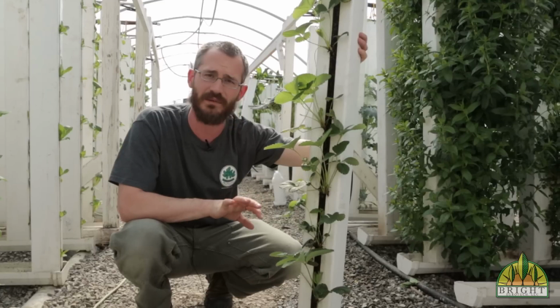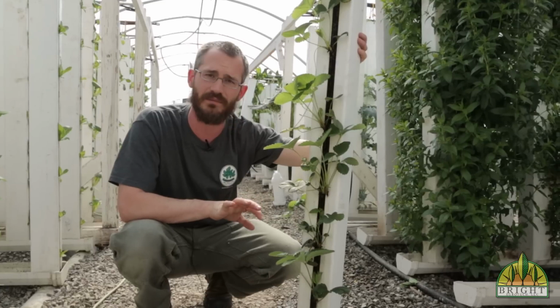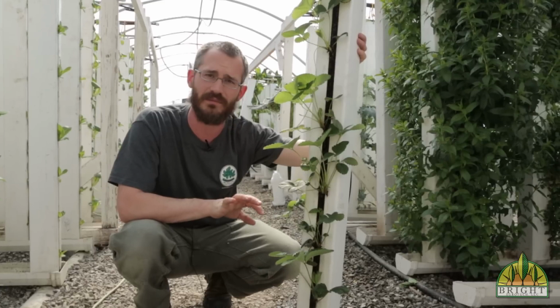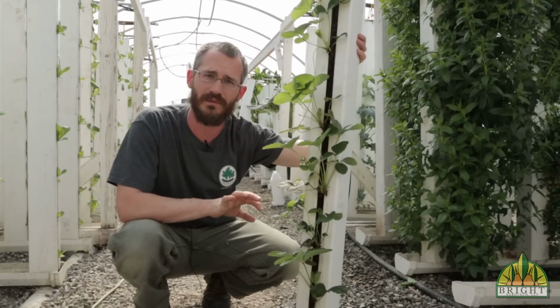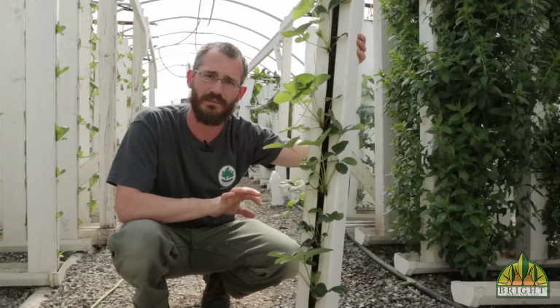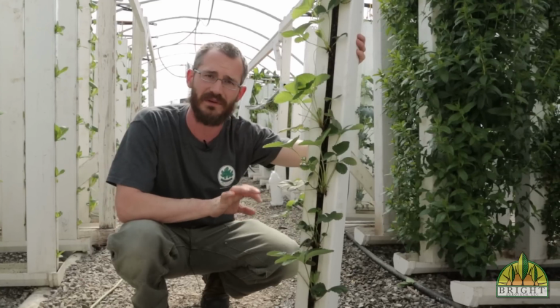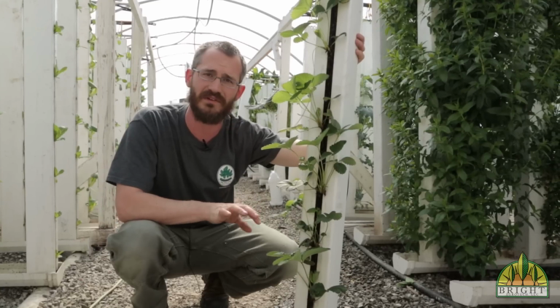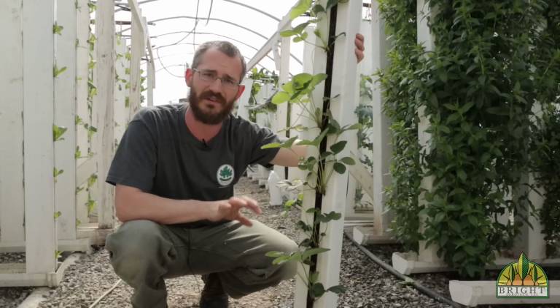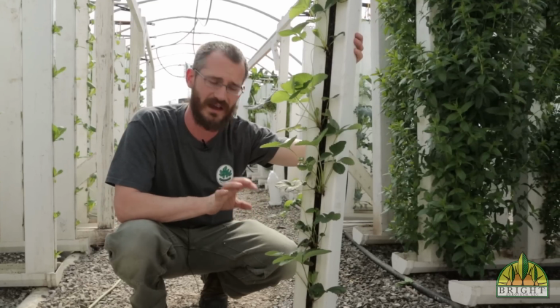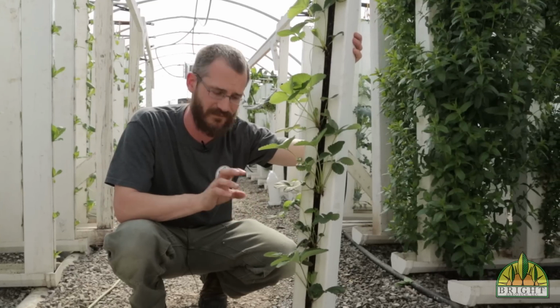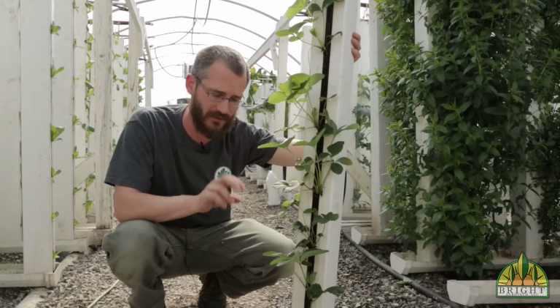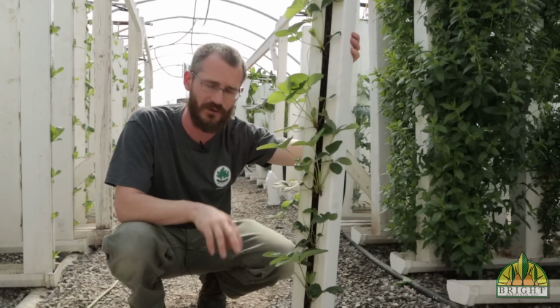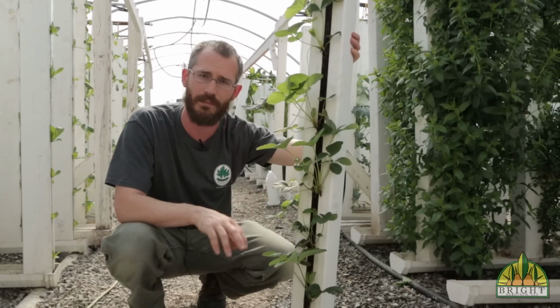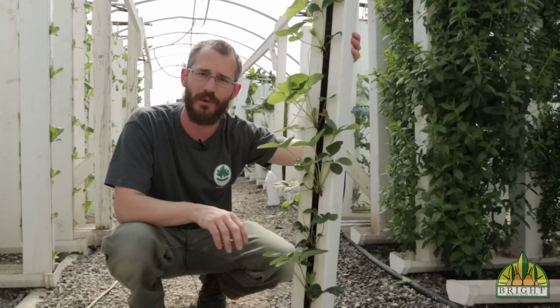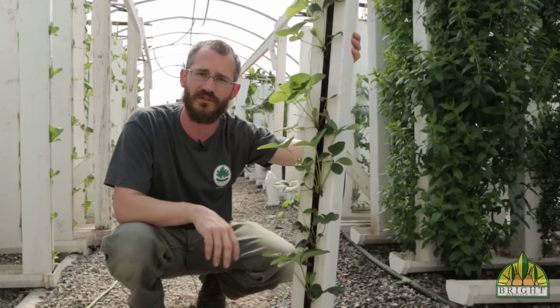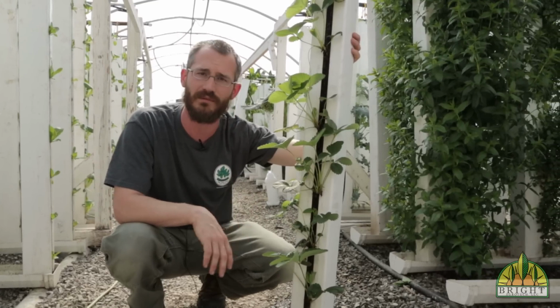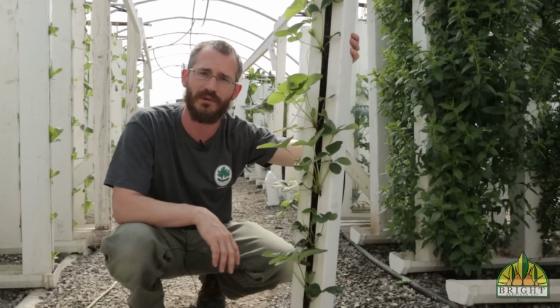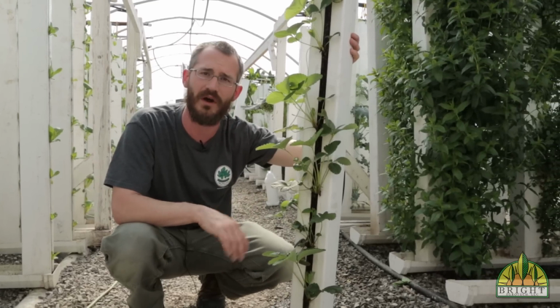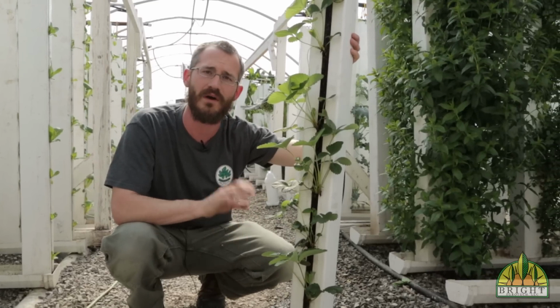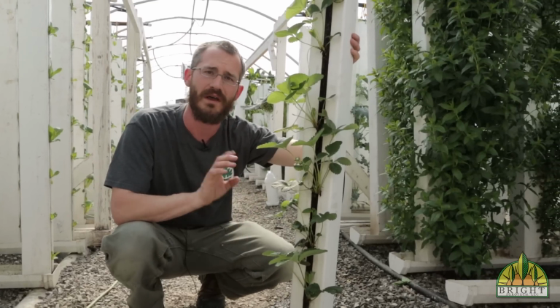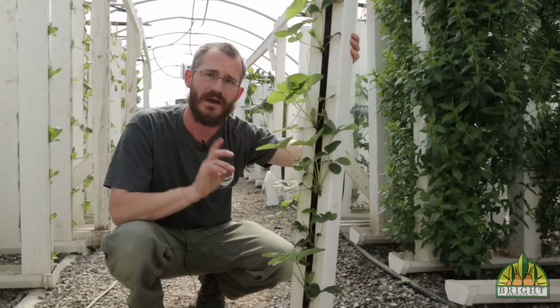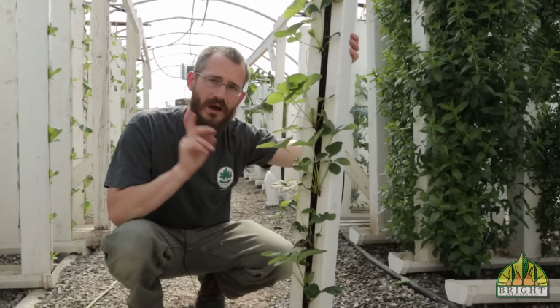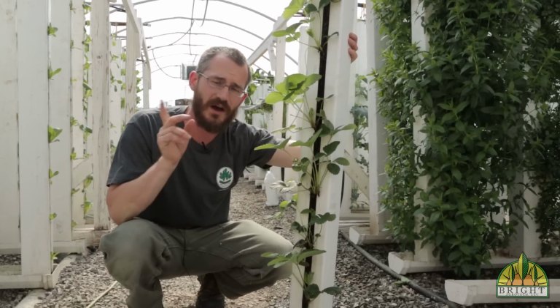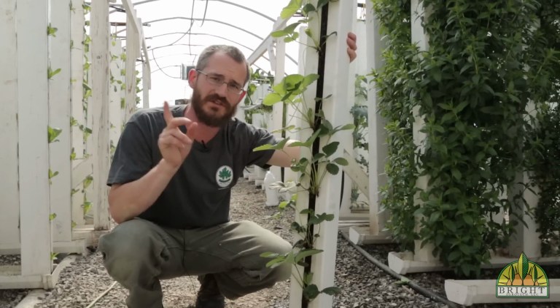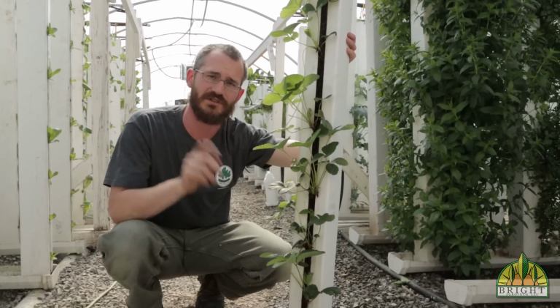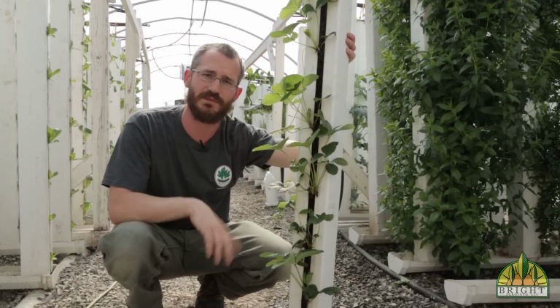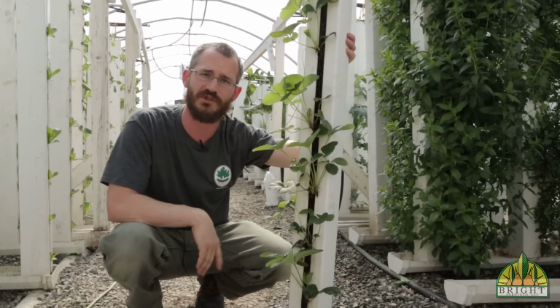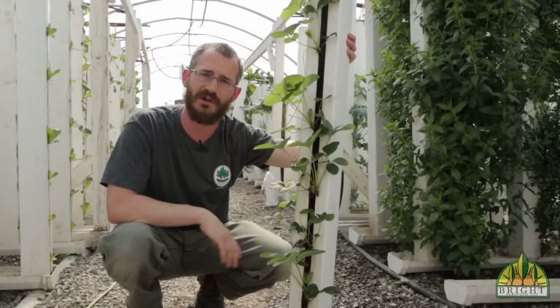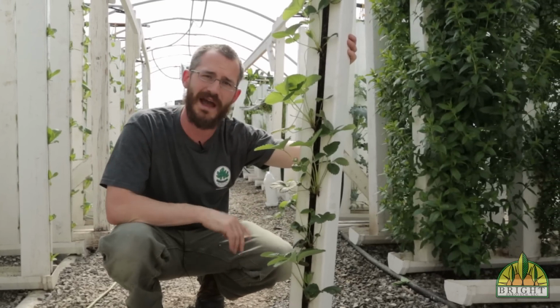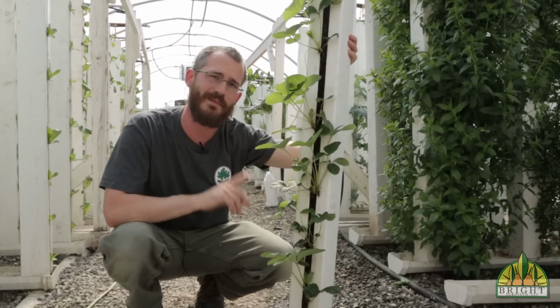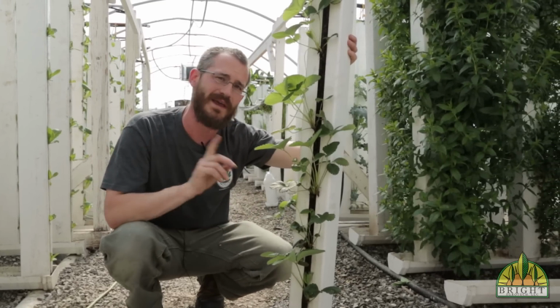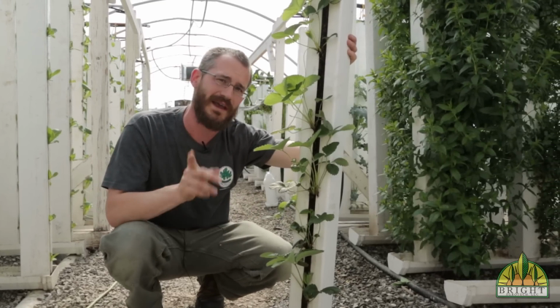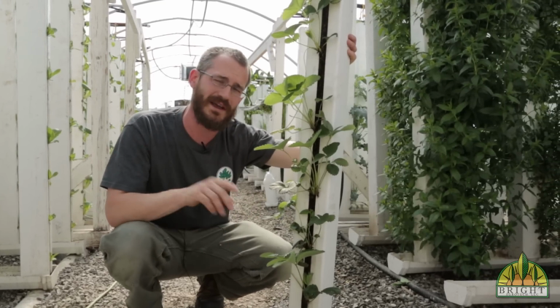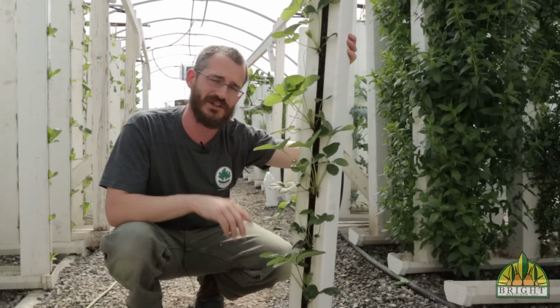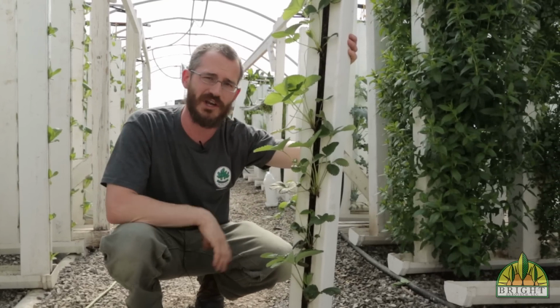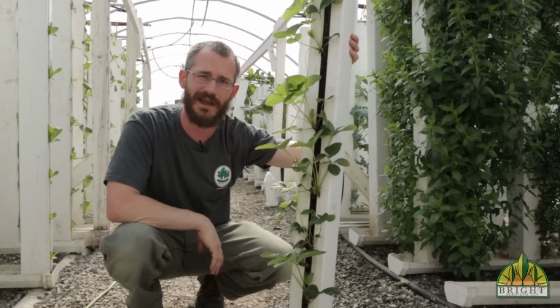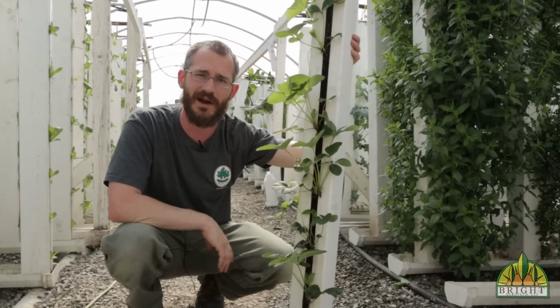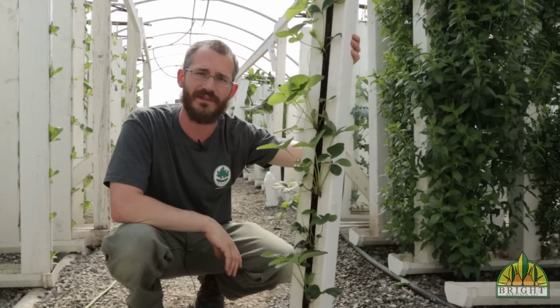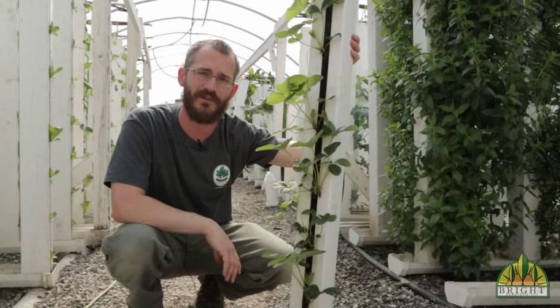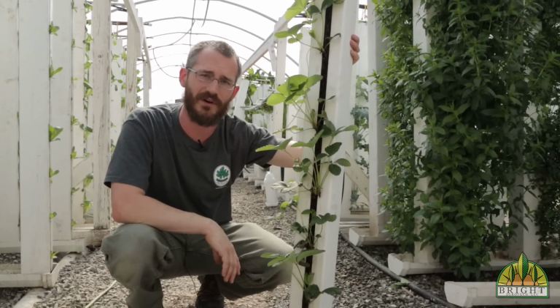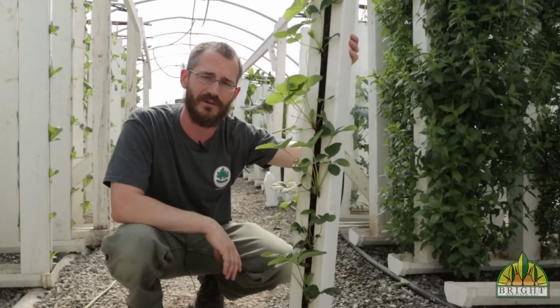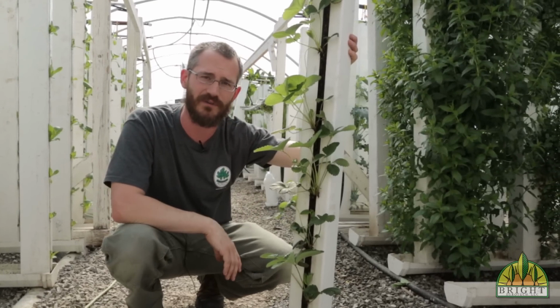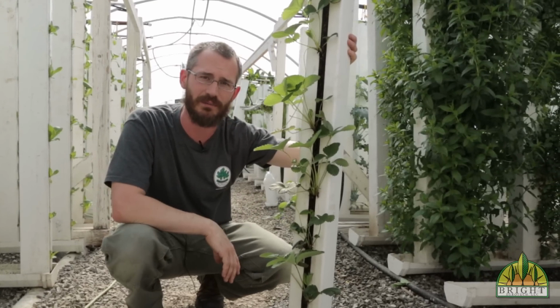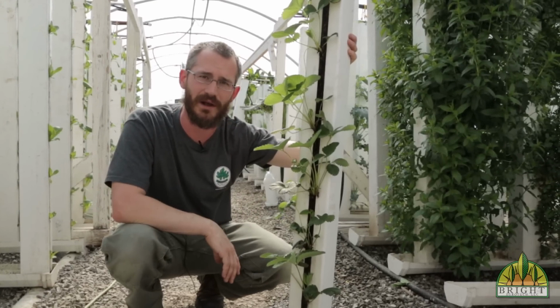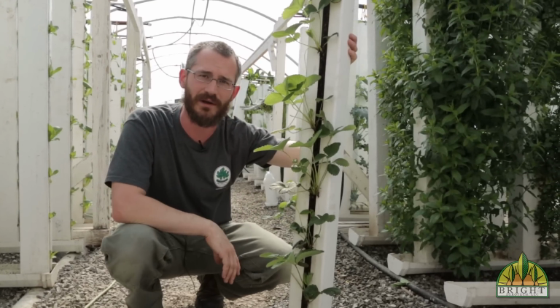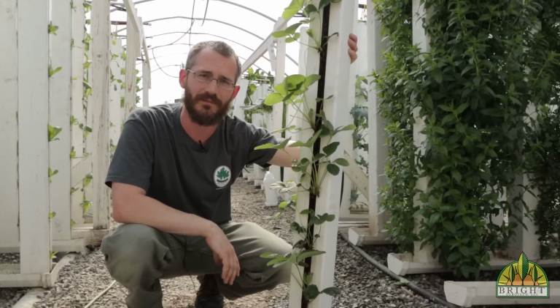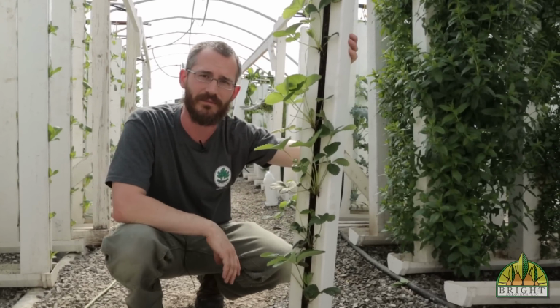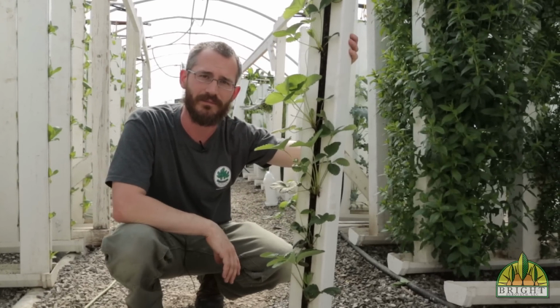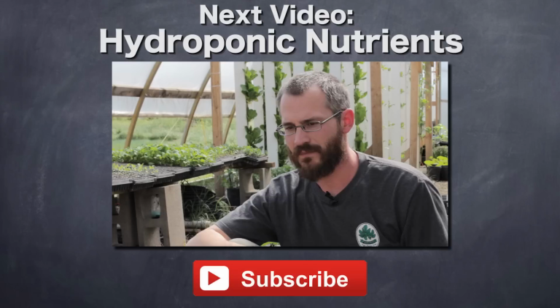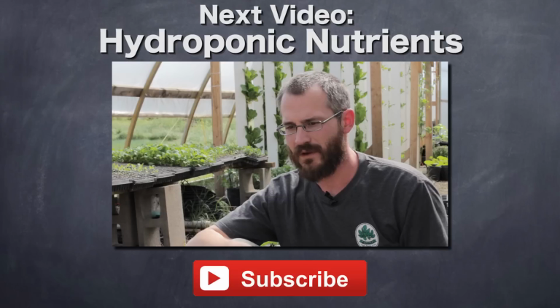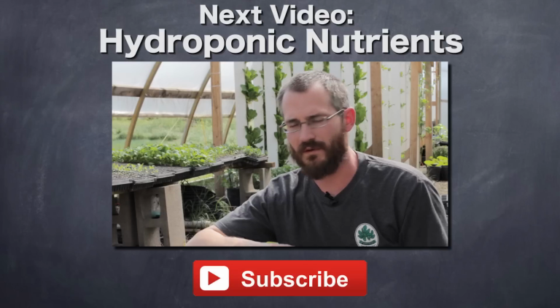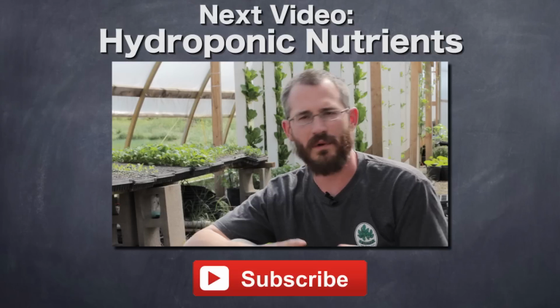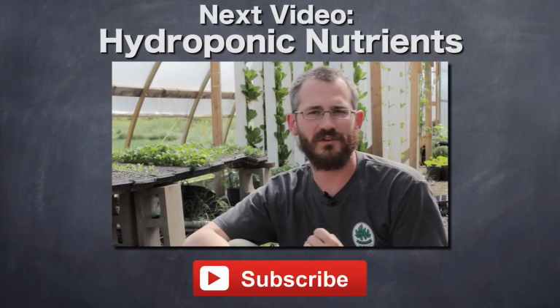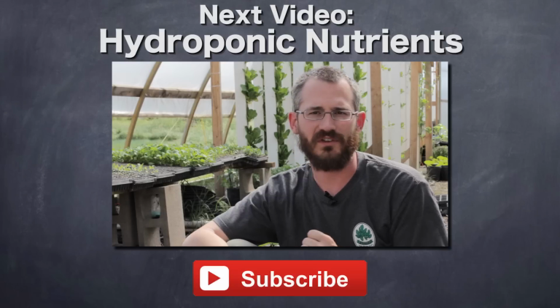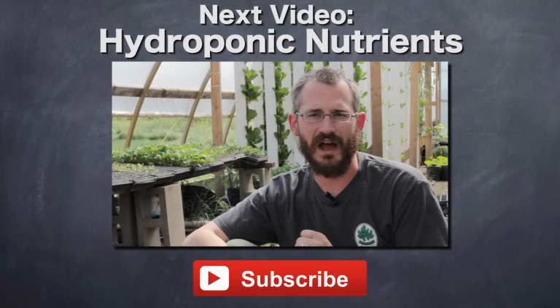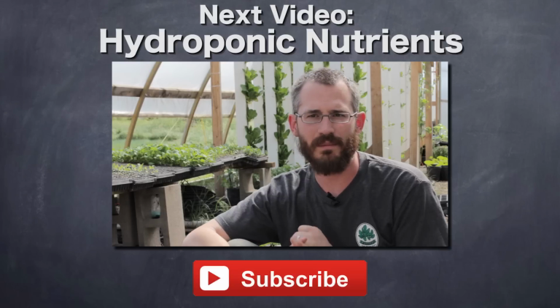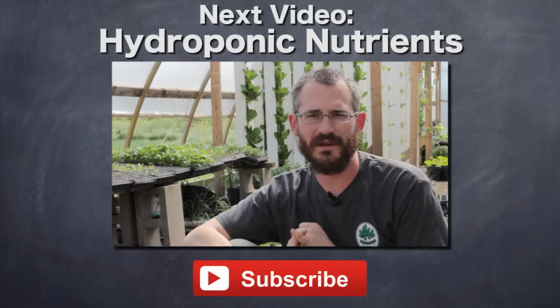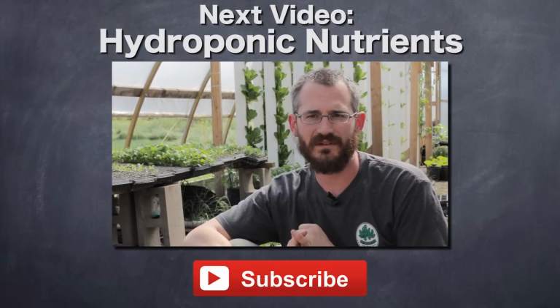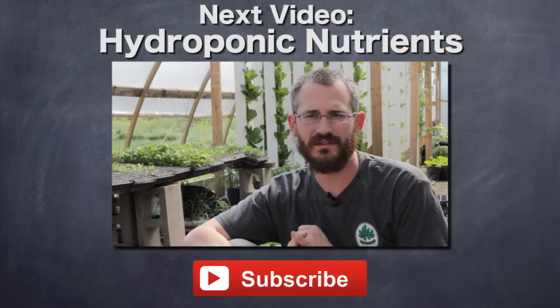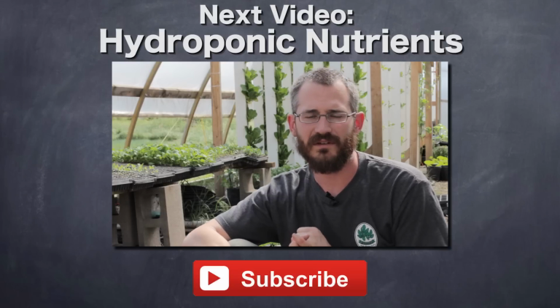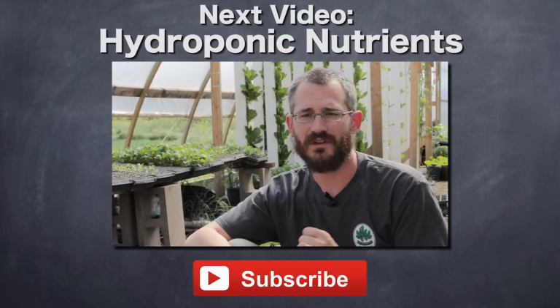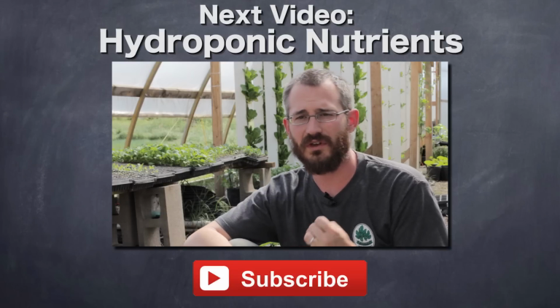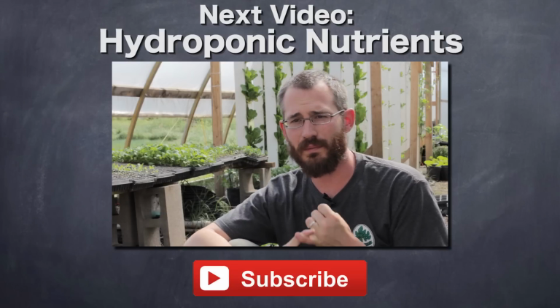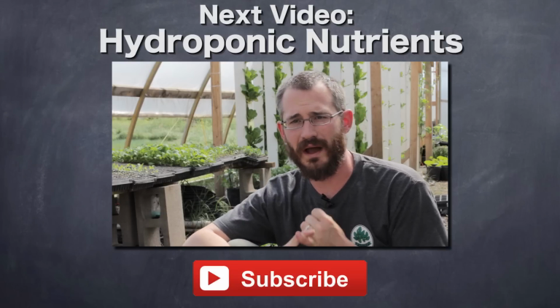I hope this is all really useful to you today. If you have any questions, please feel free to post them below, and also subscribe and check out the Vertical Food blog.